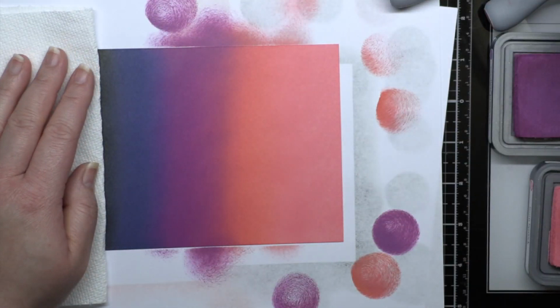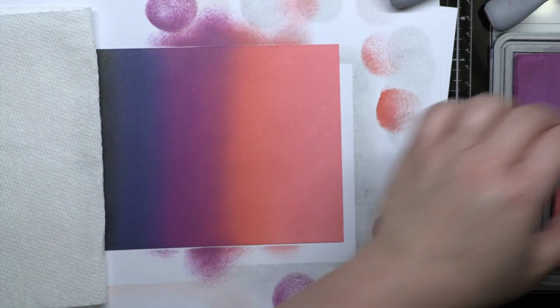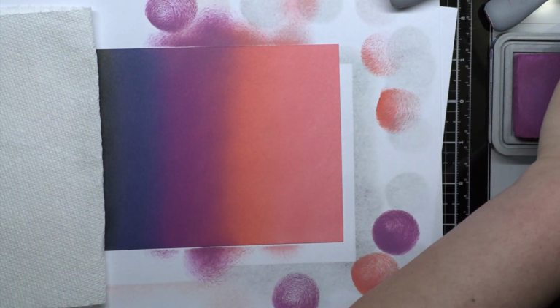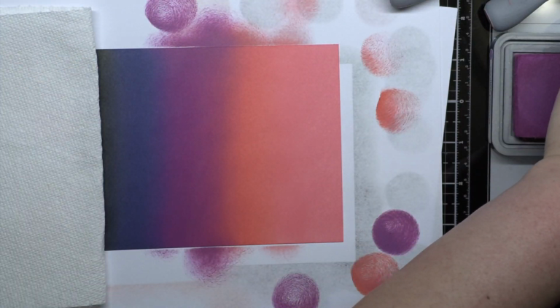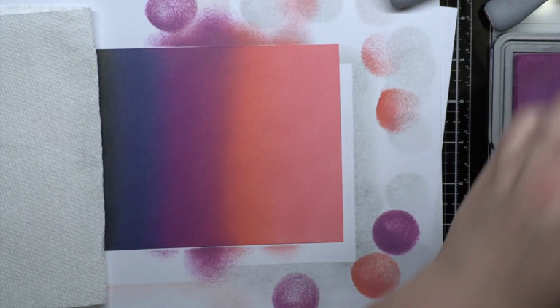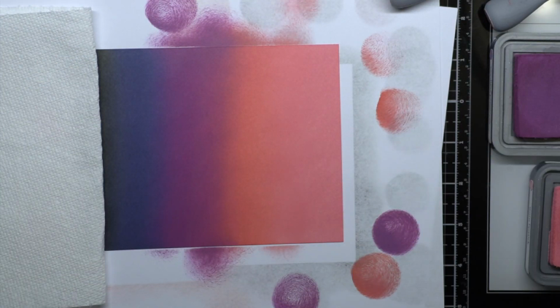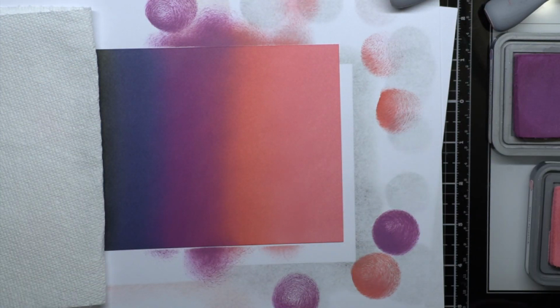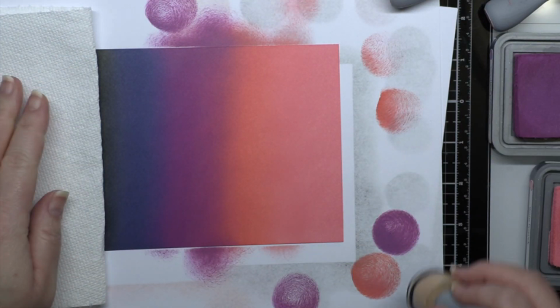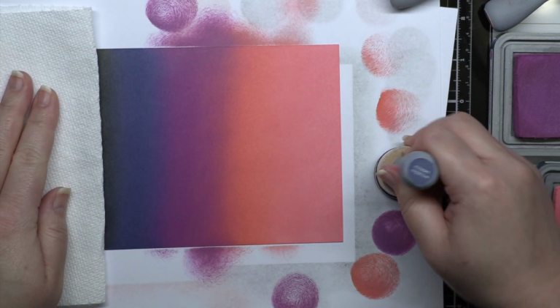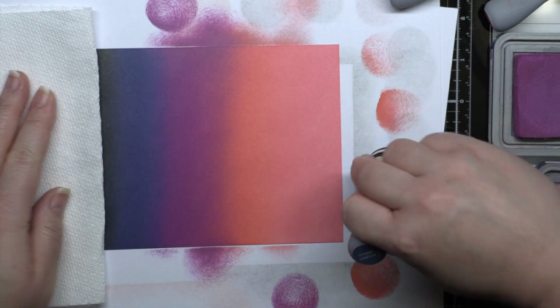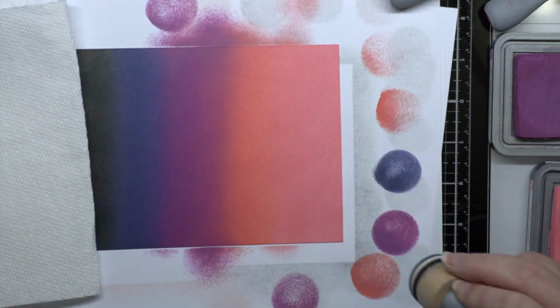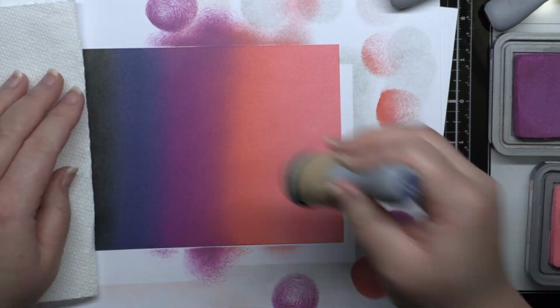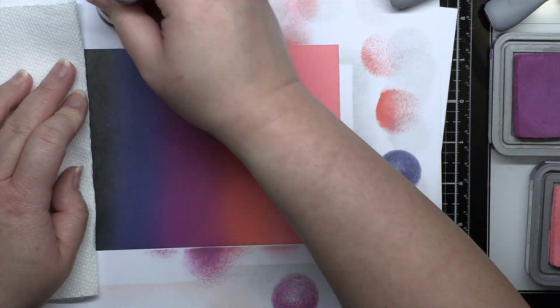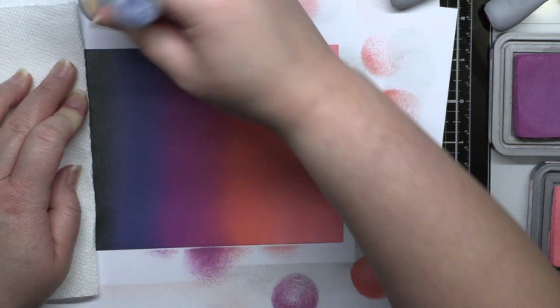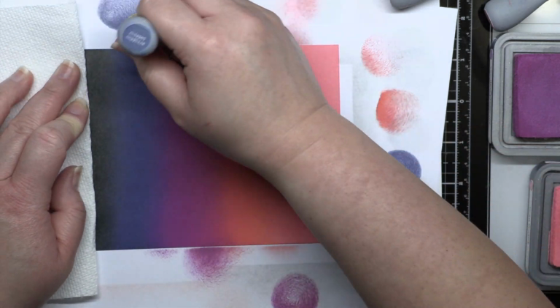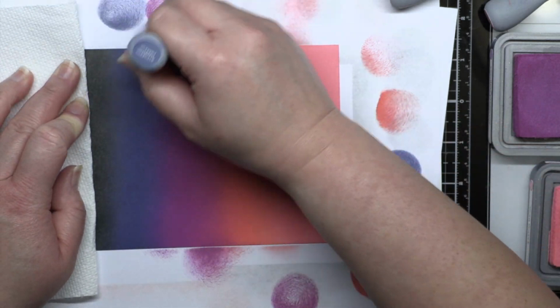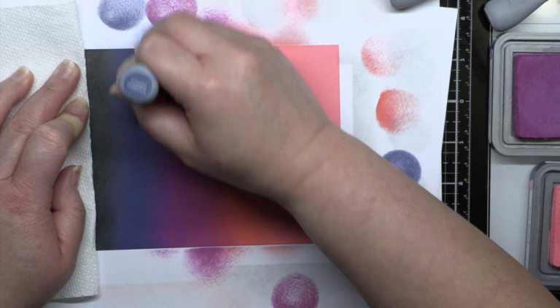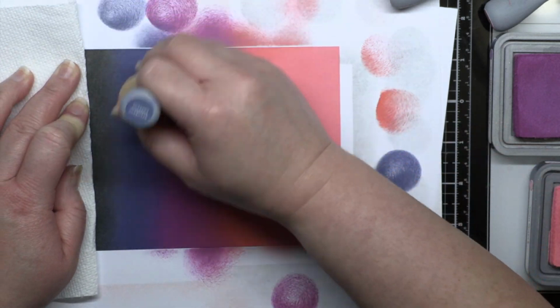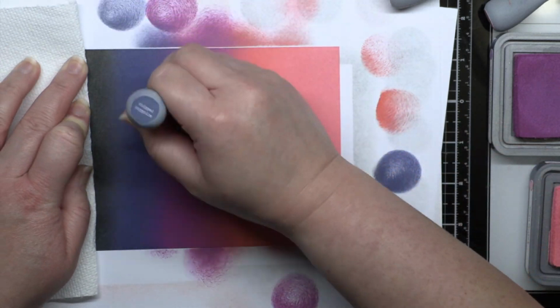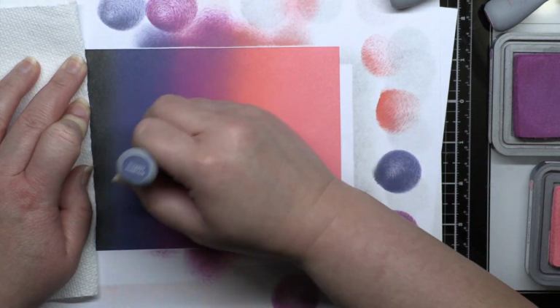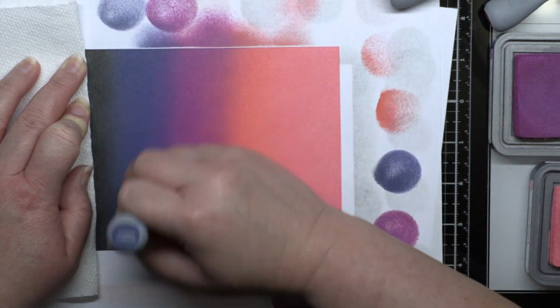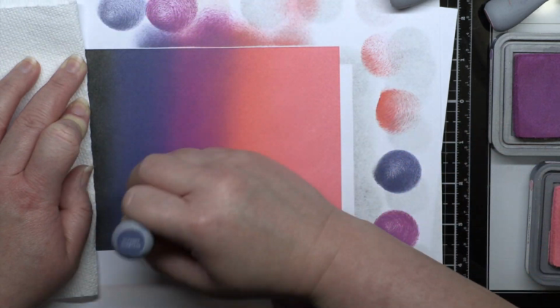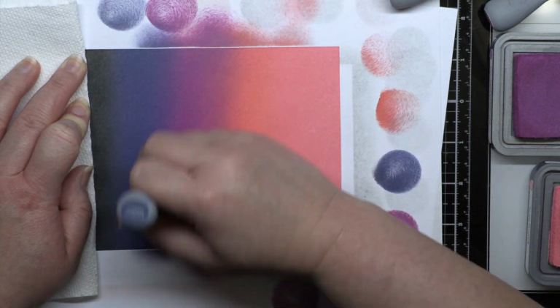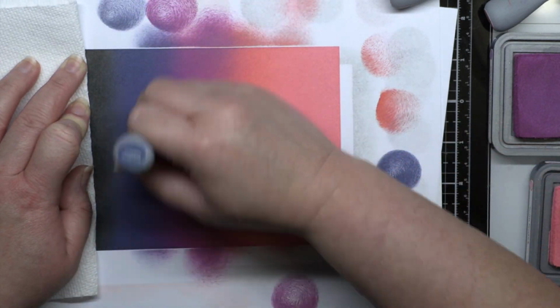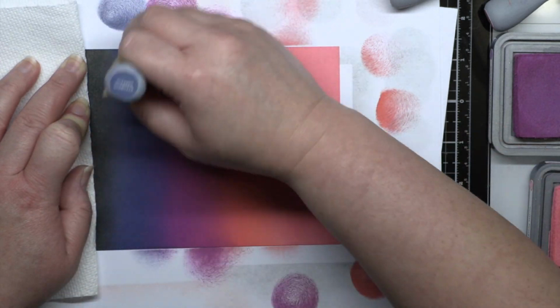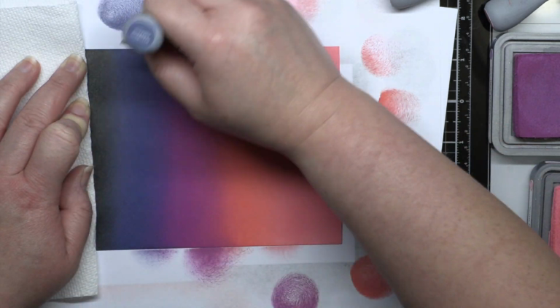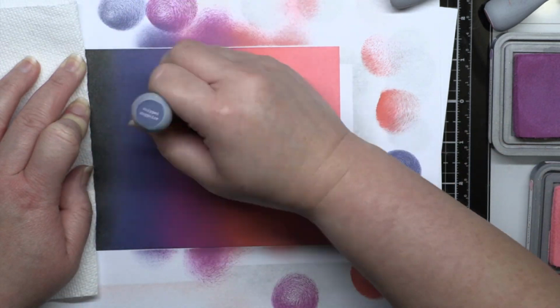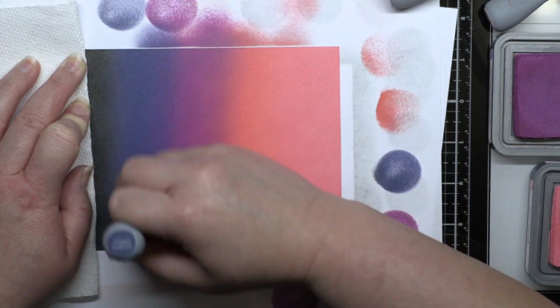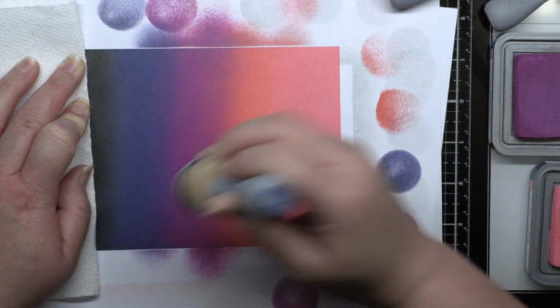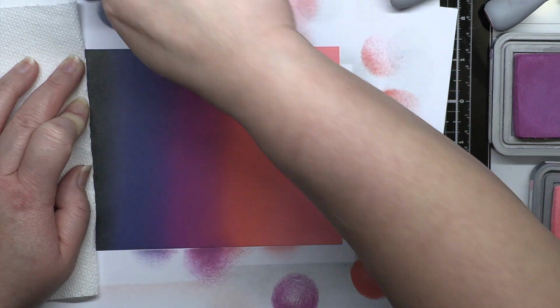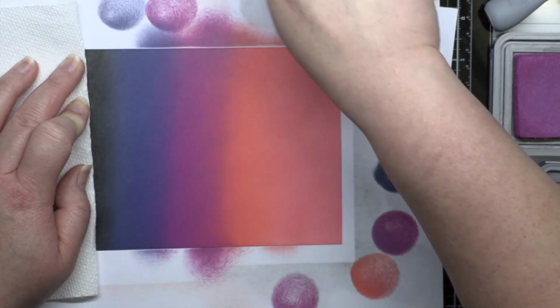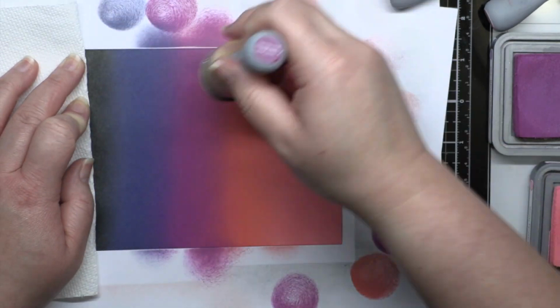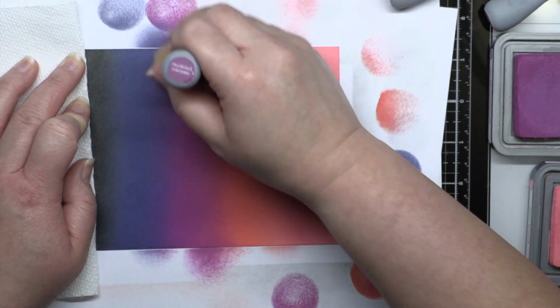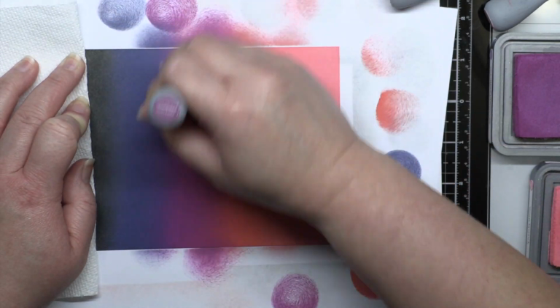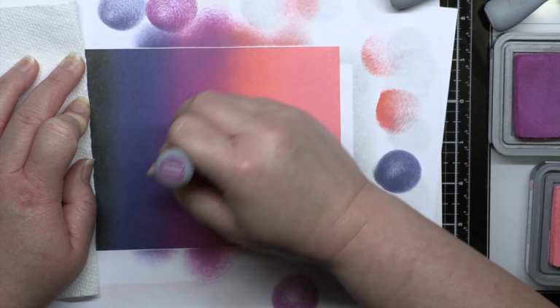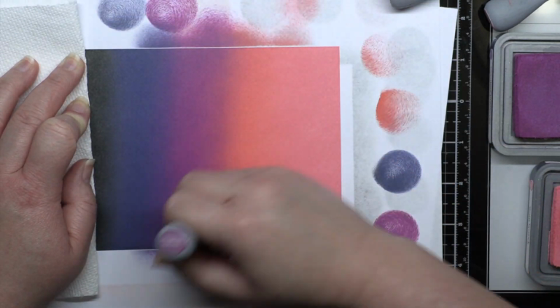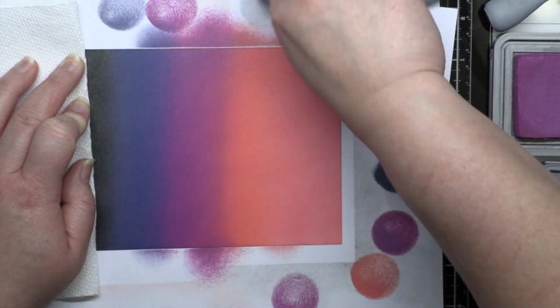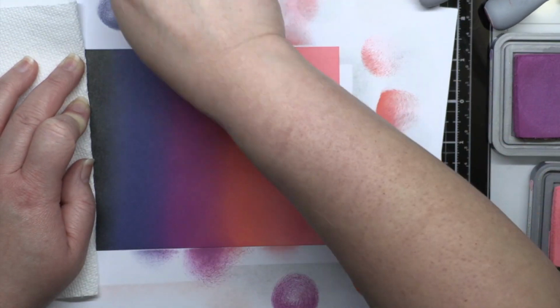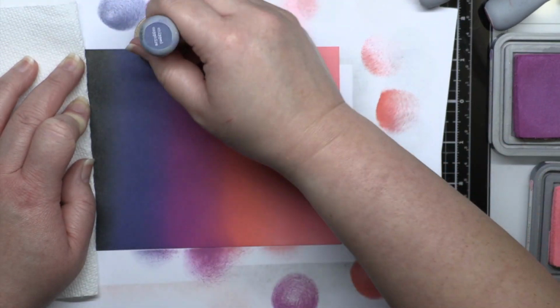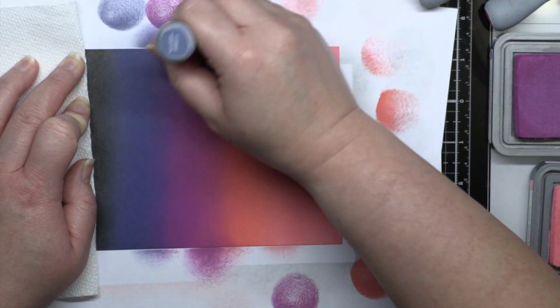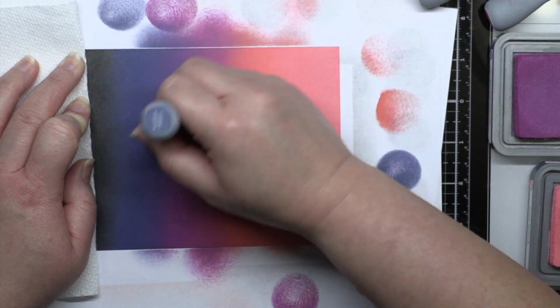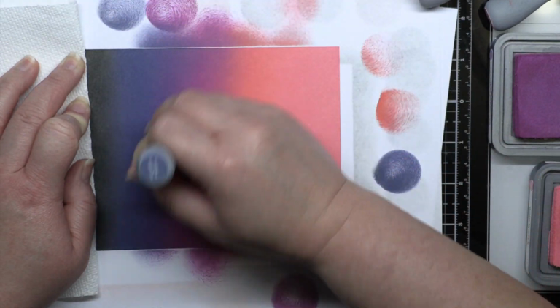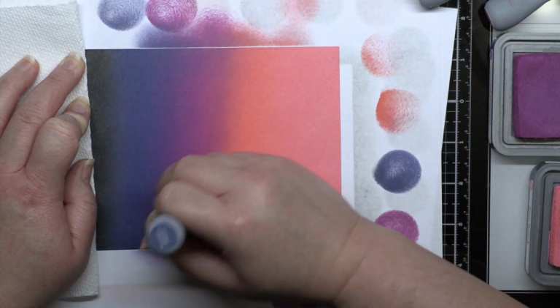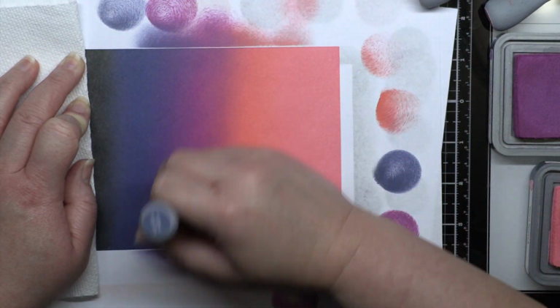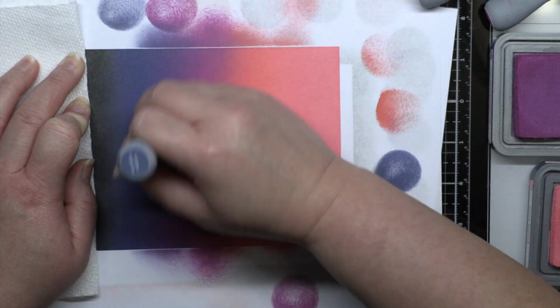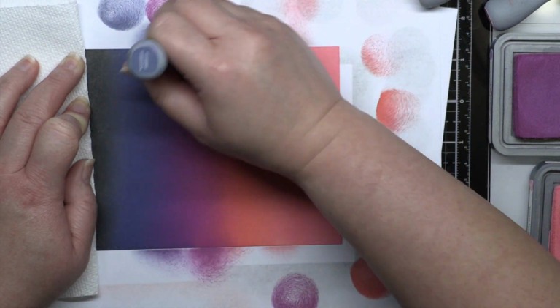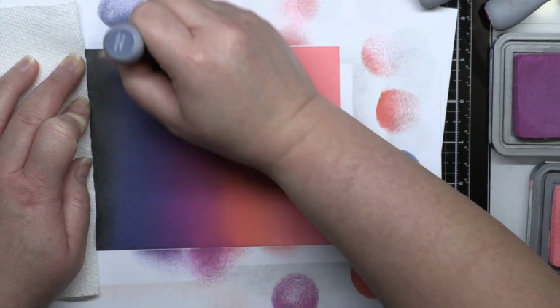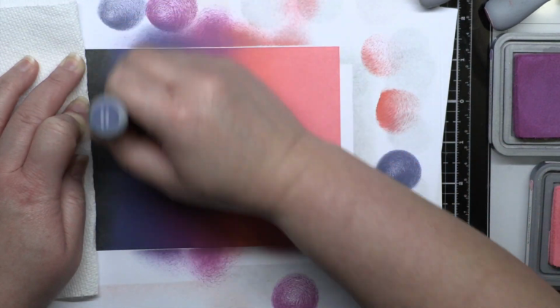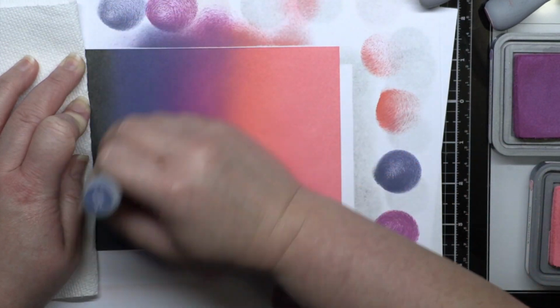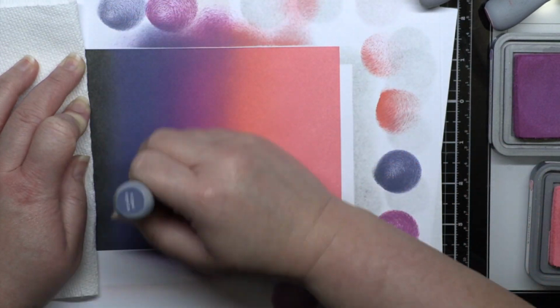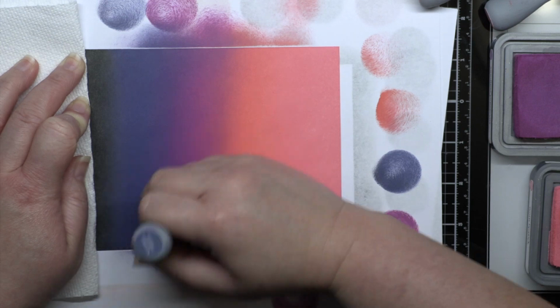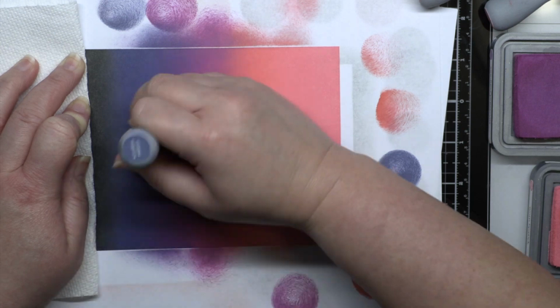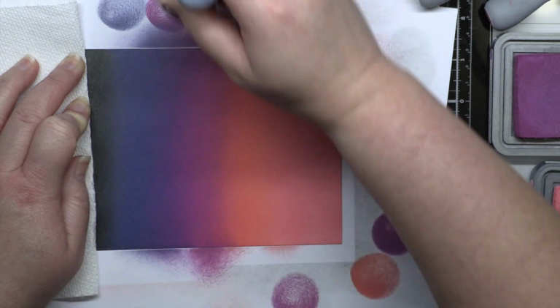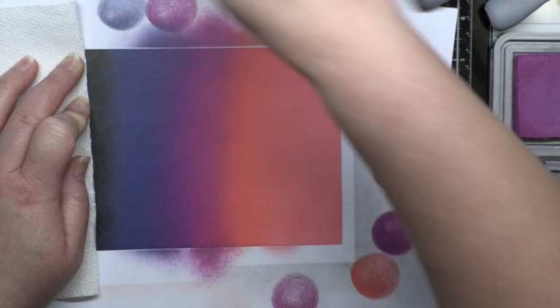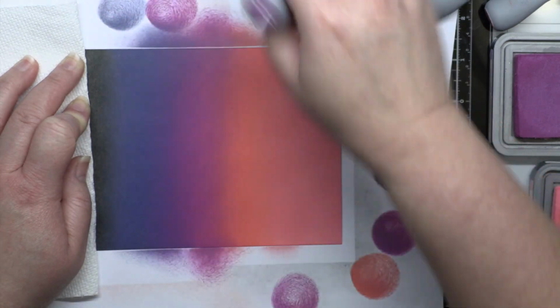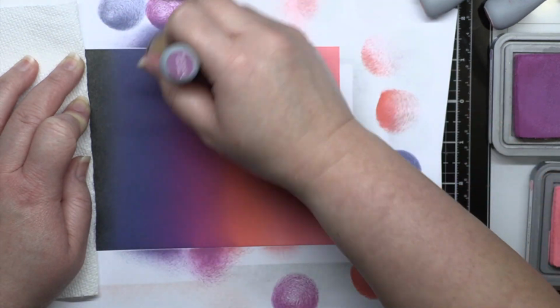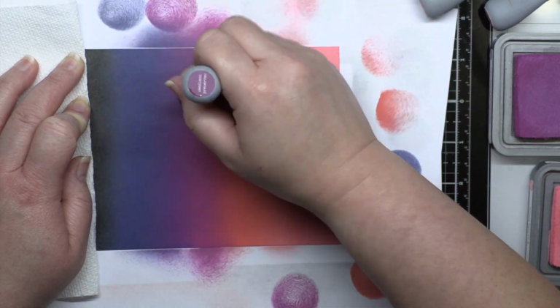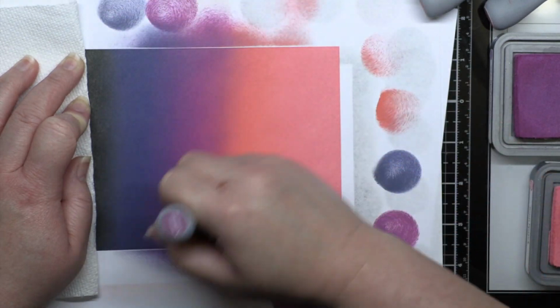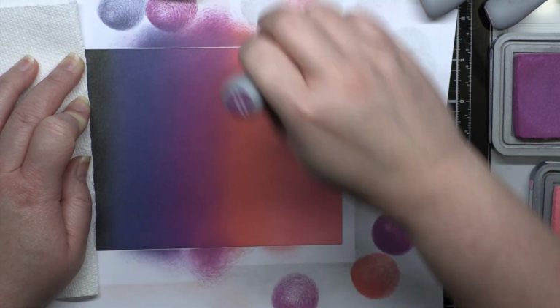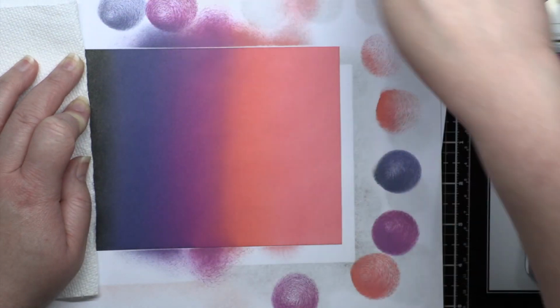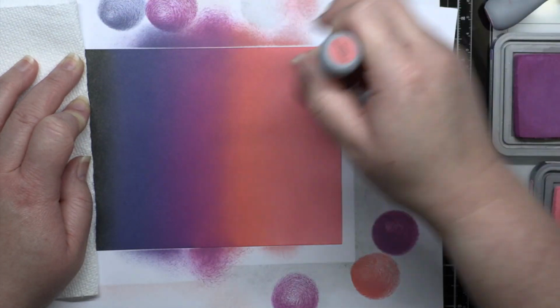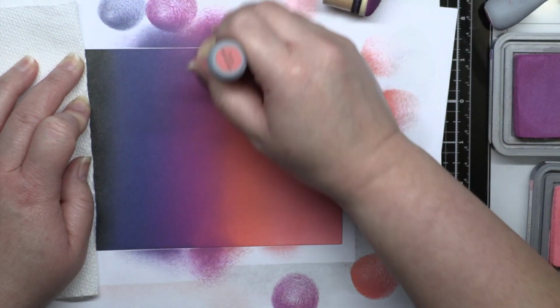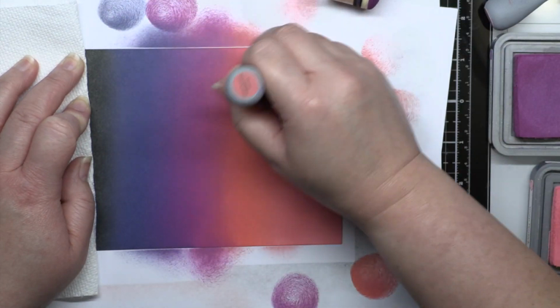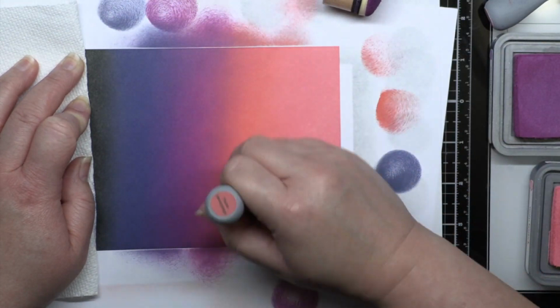I love how this blend looks a bit like a sunset, and the blend between Abandoned Coral and Seedless Preserves is one of my absolute unexpected favorites.